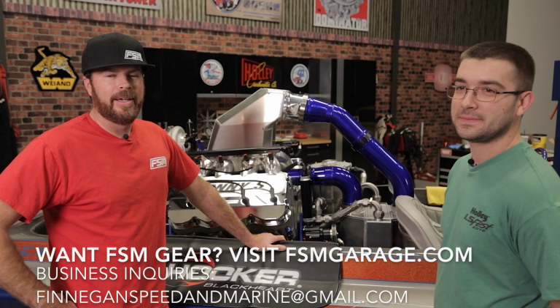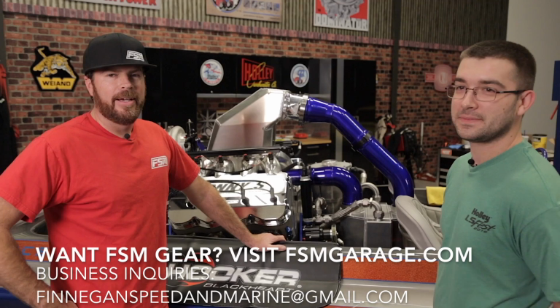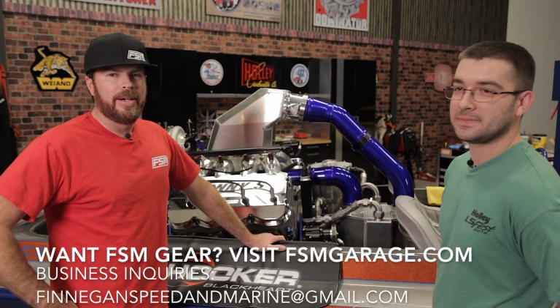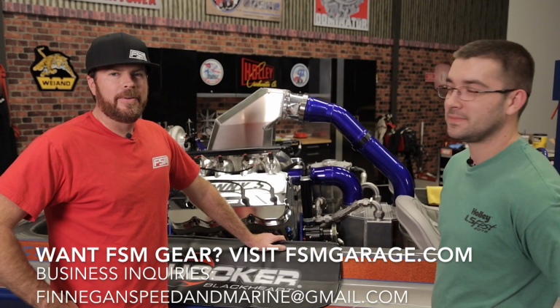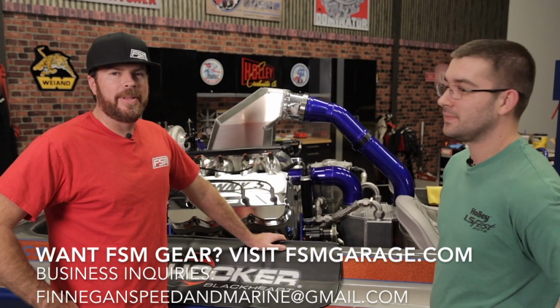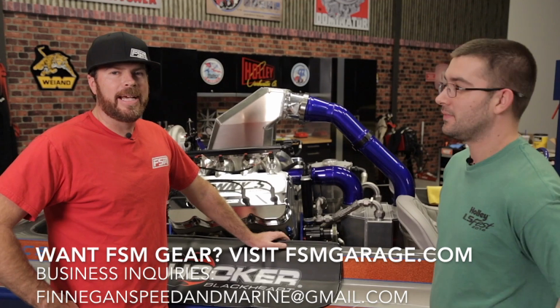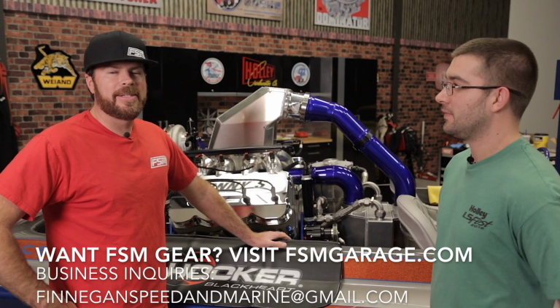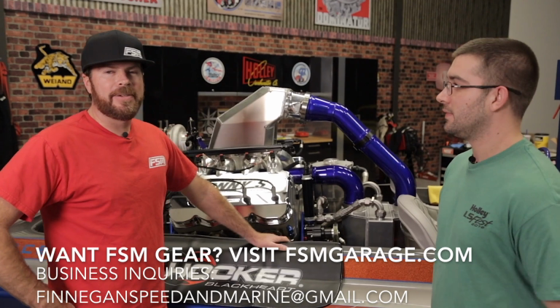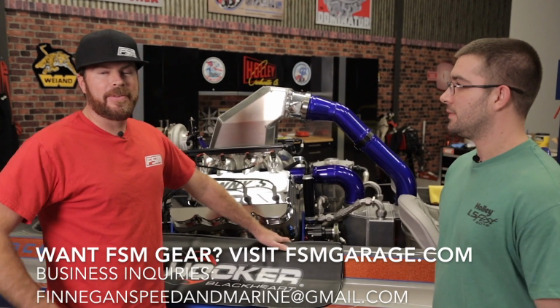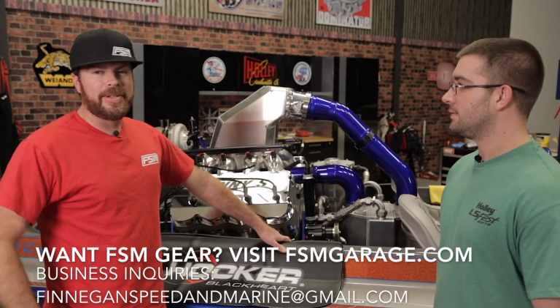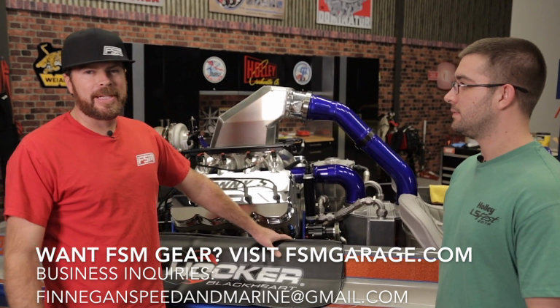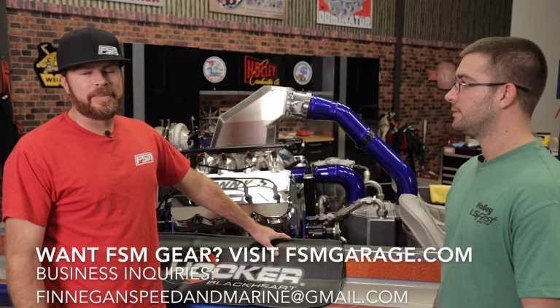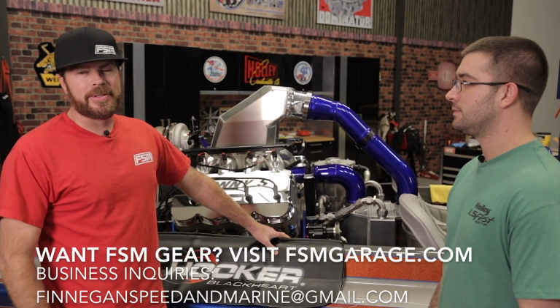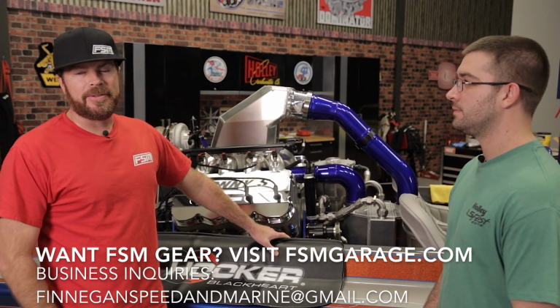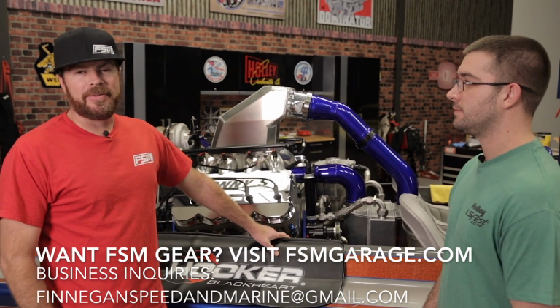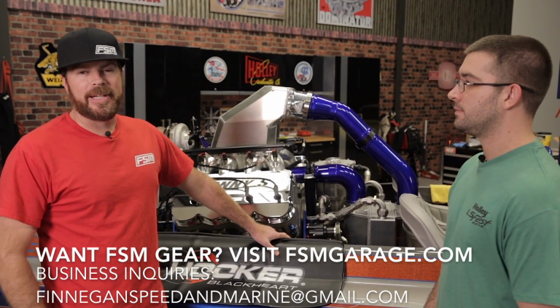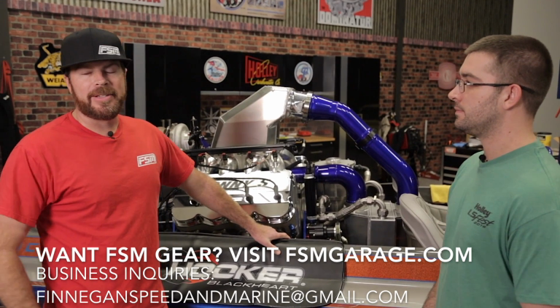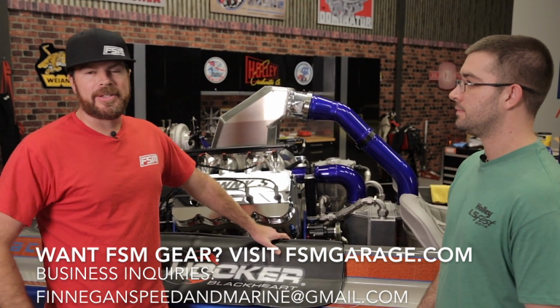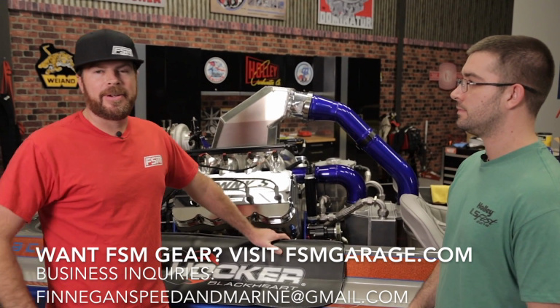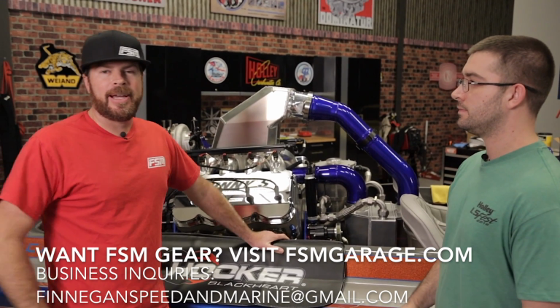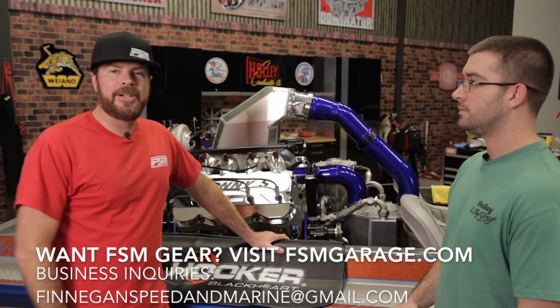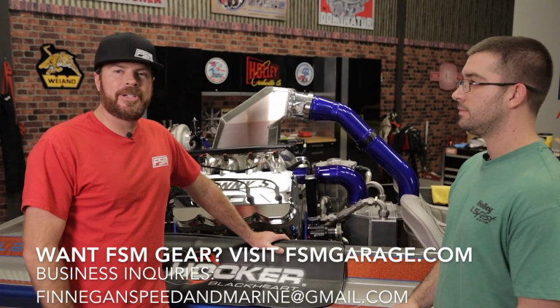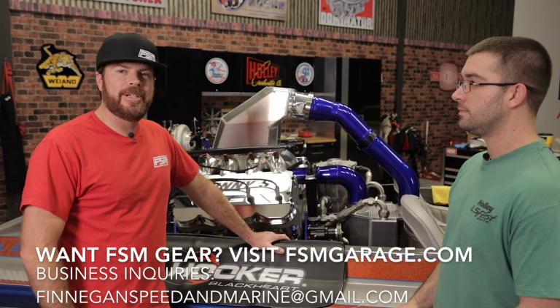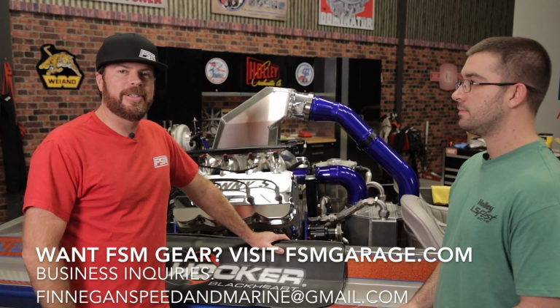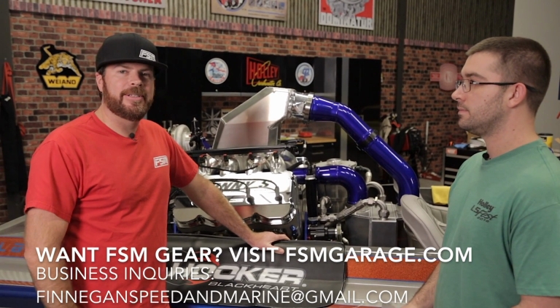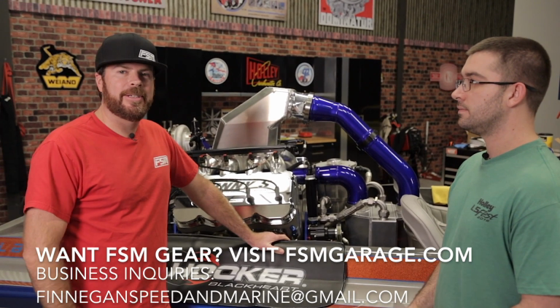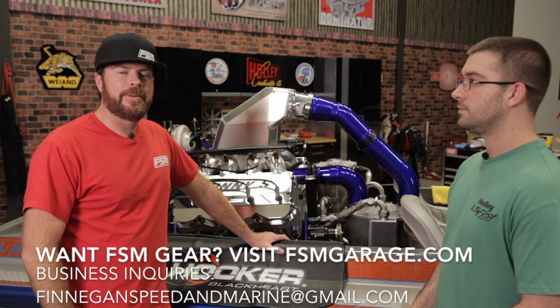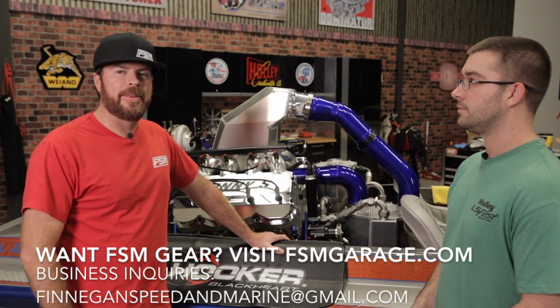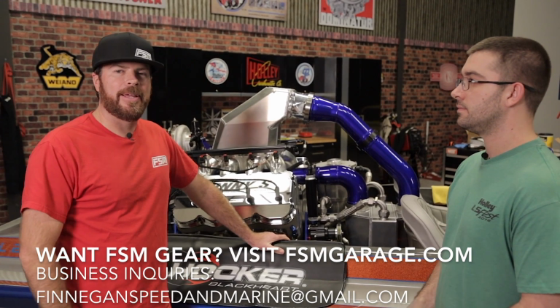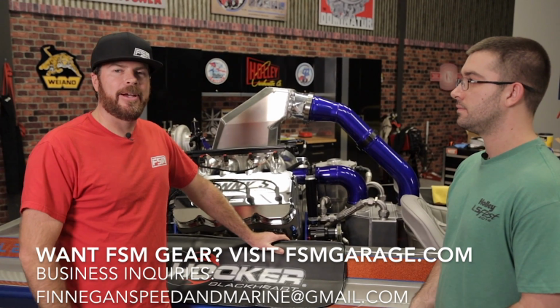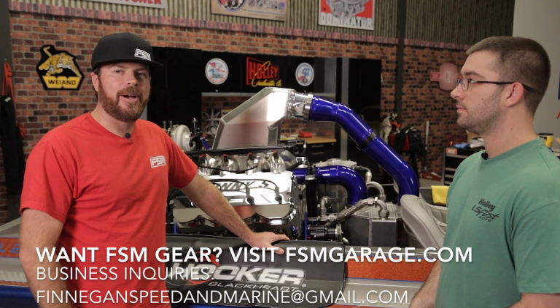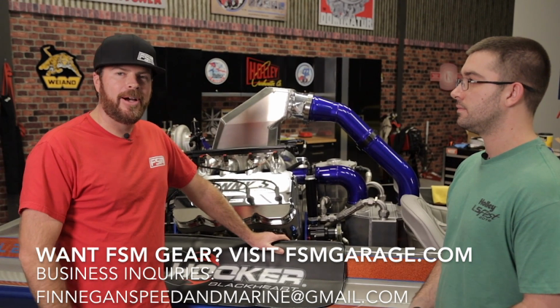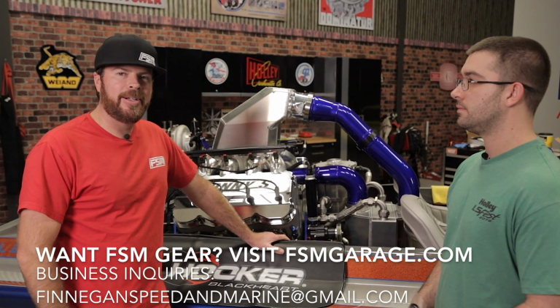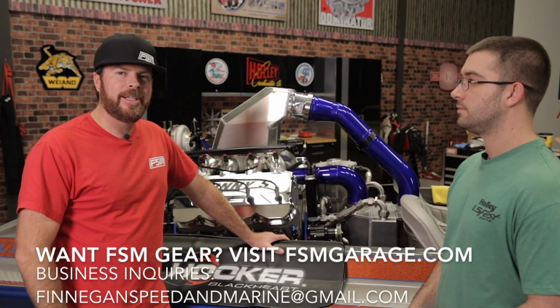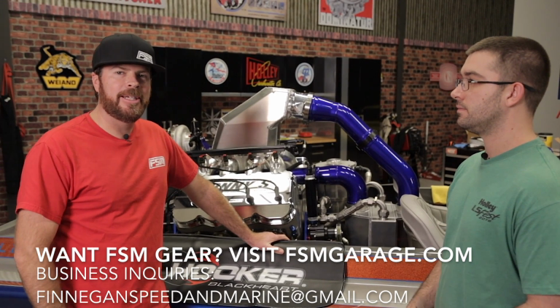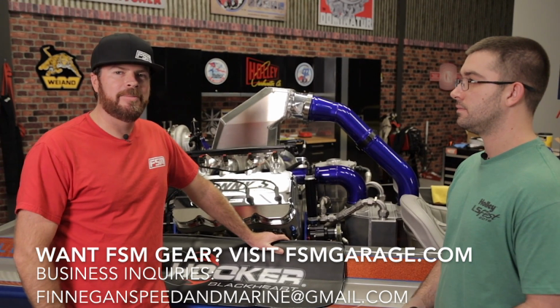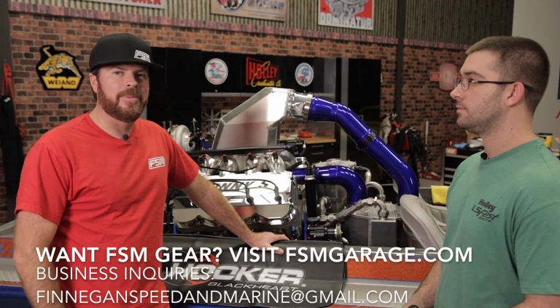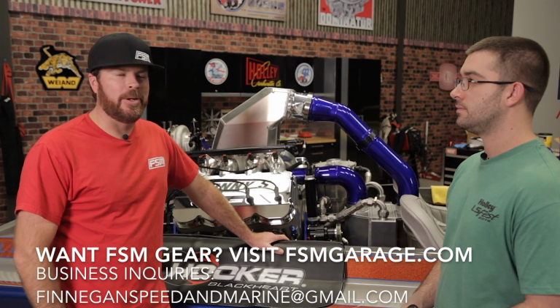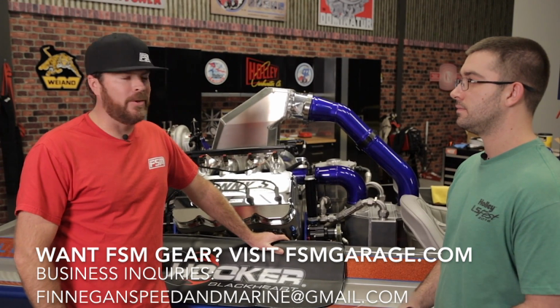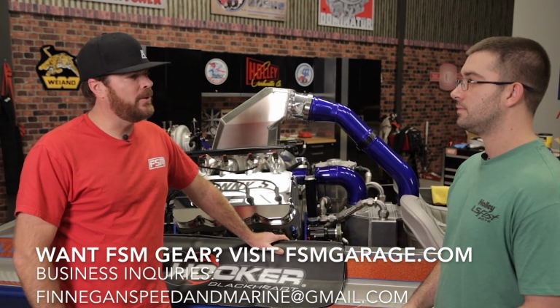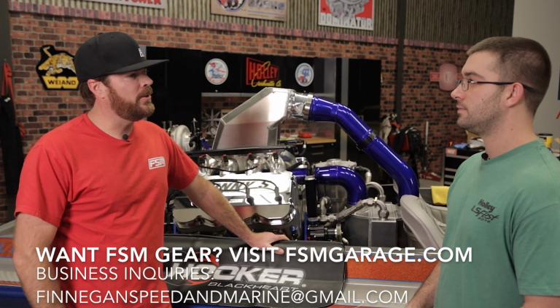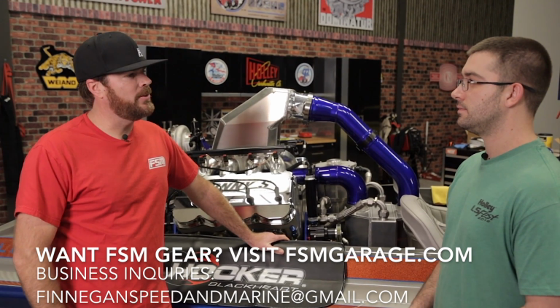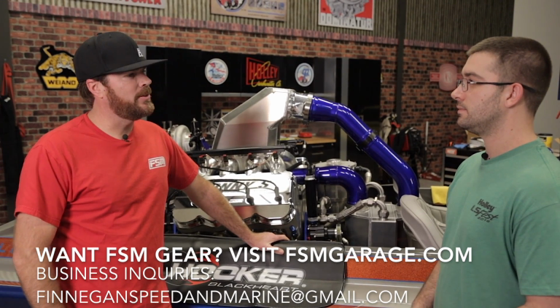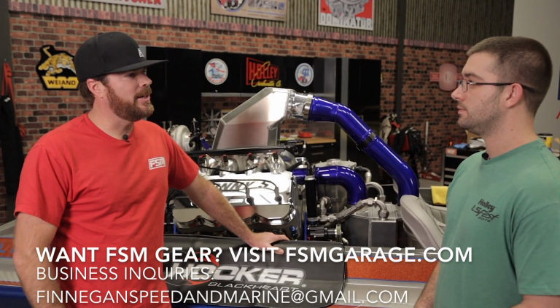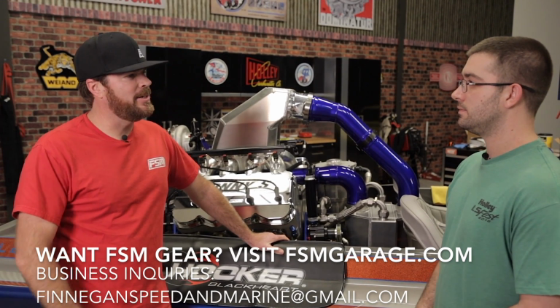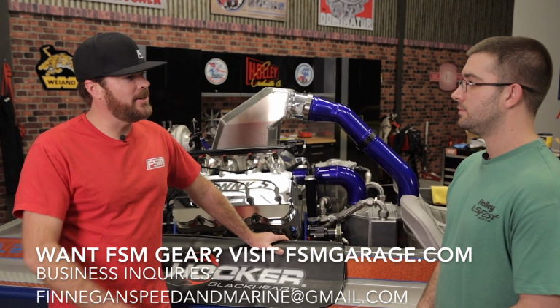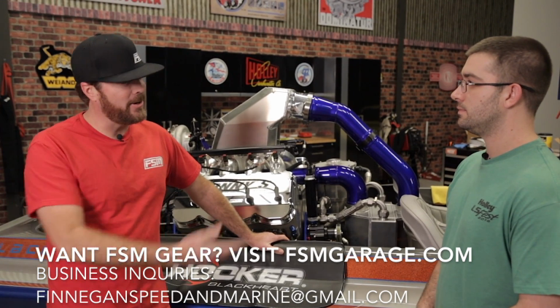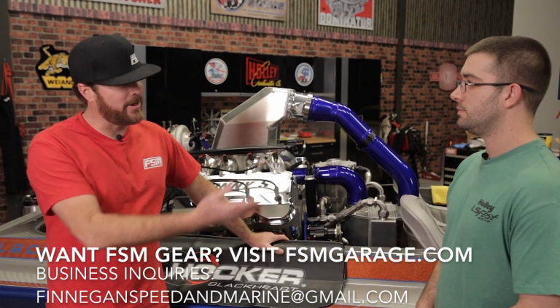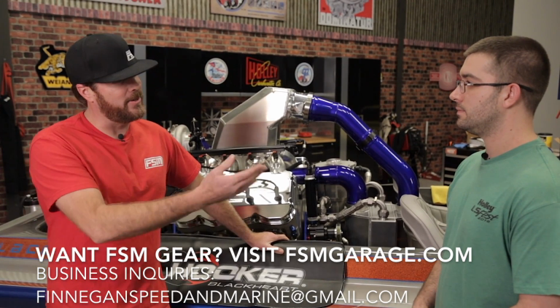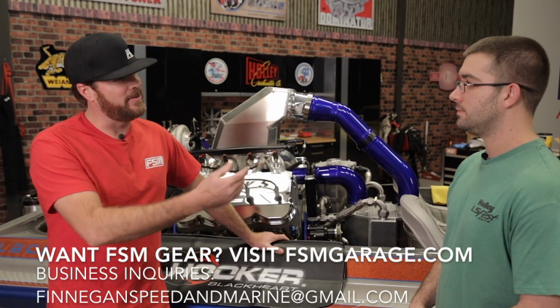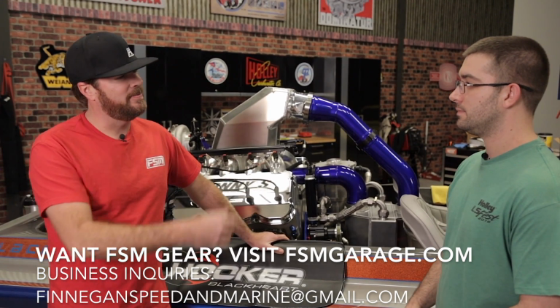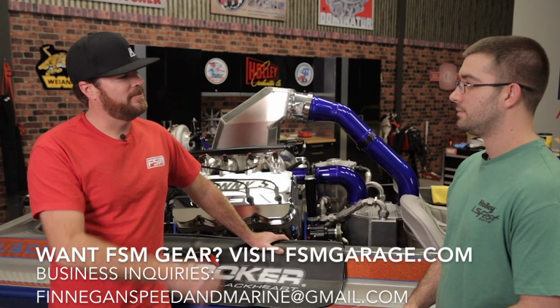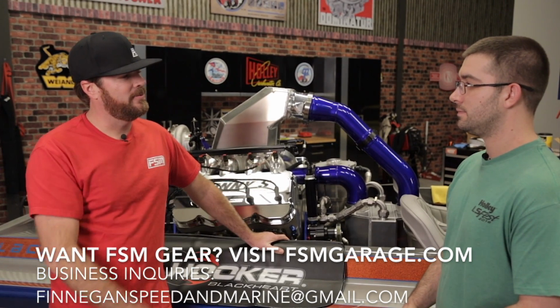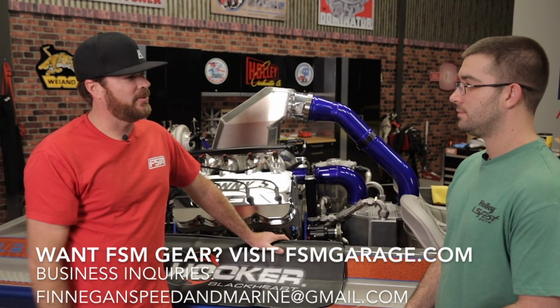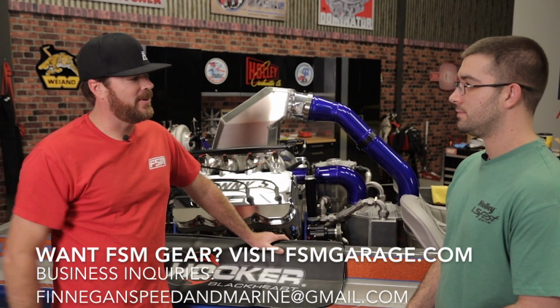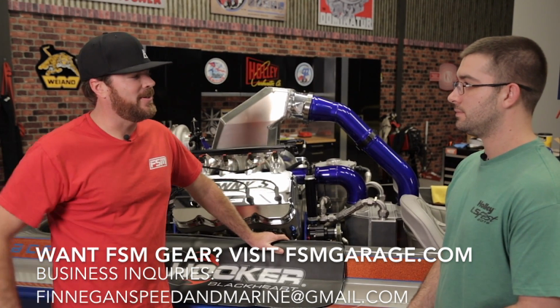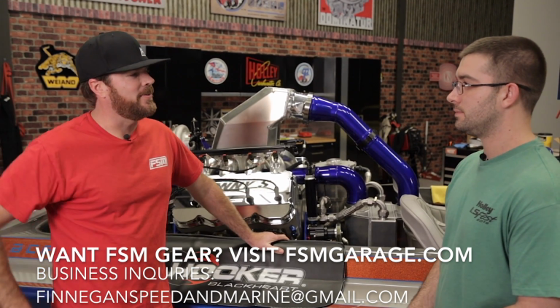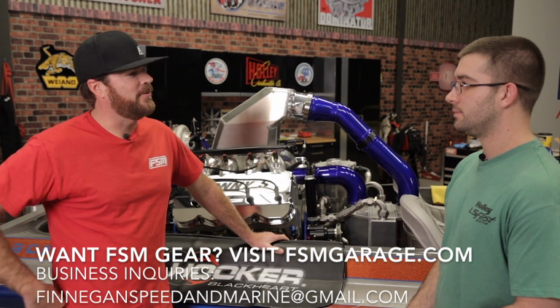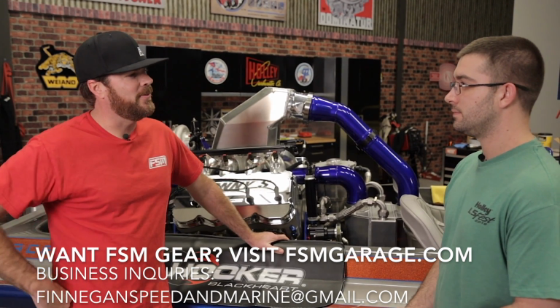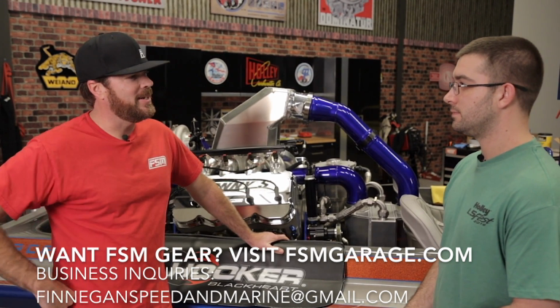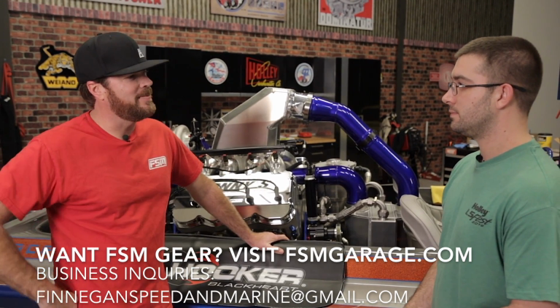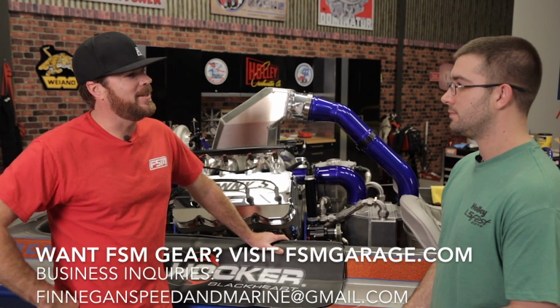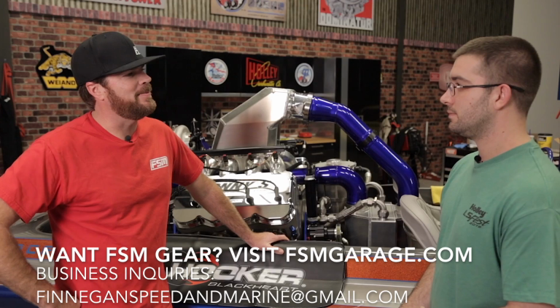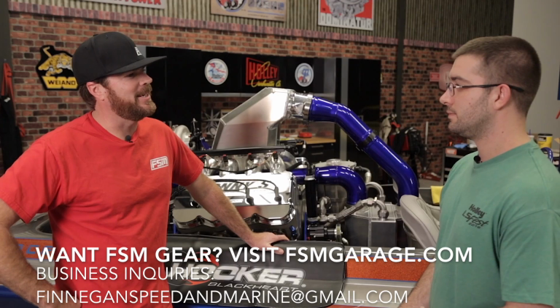That's it for this episode of Finnegan's Garage. Thanks to Holley, Earl's, and Darko for all the free plumbing.